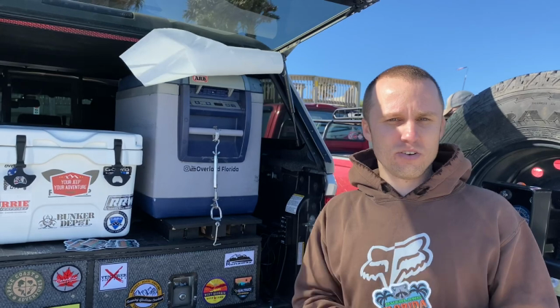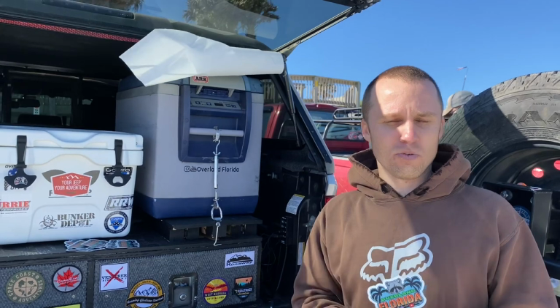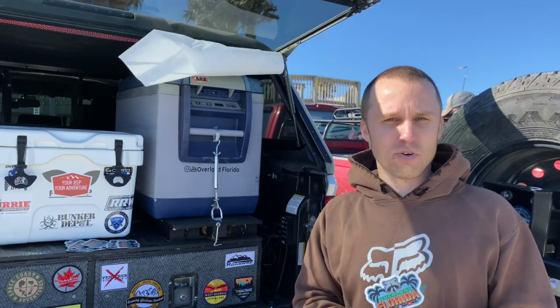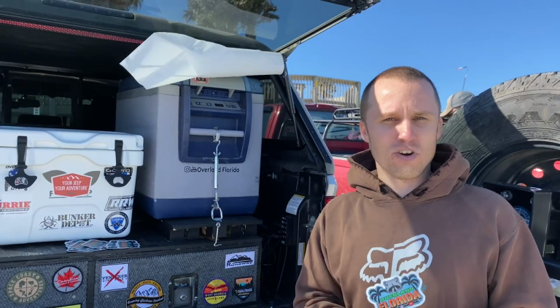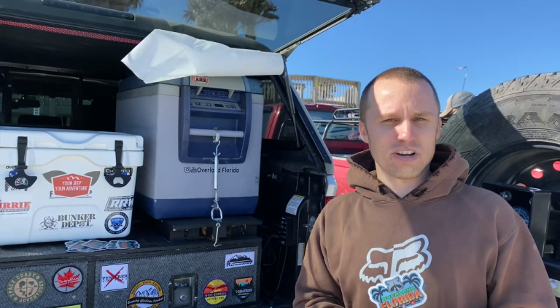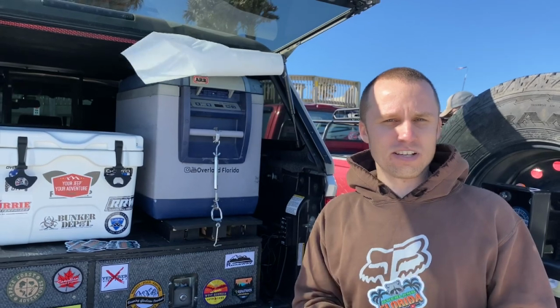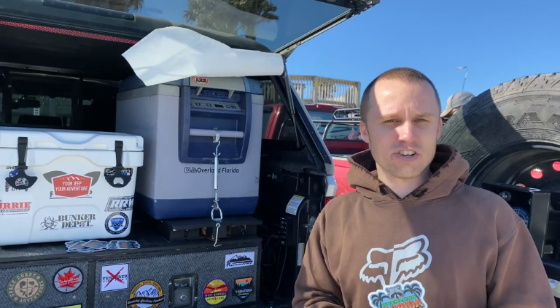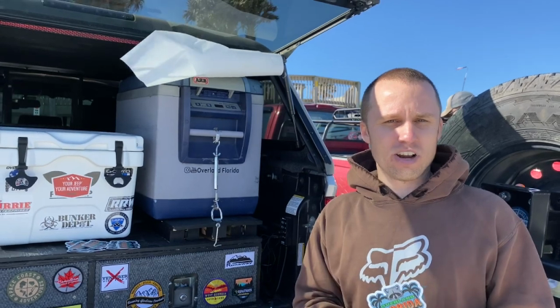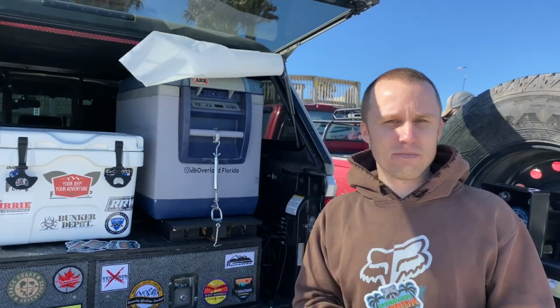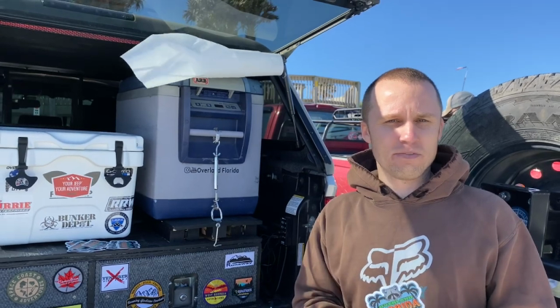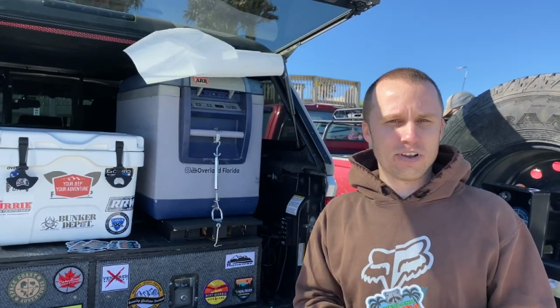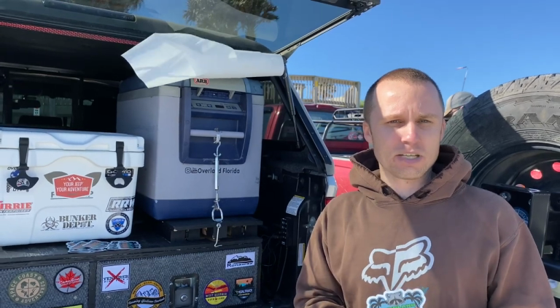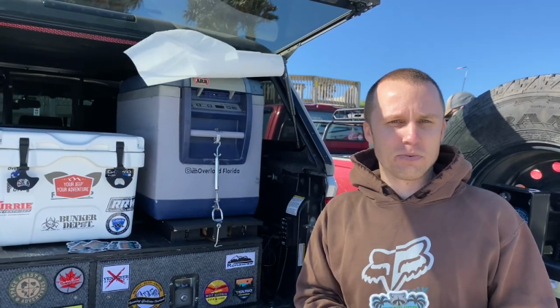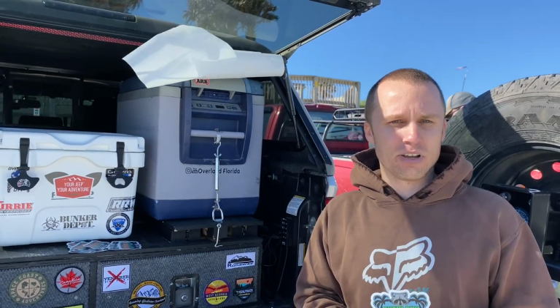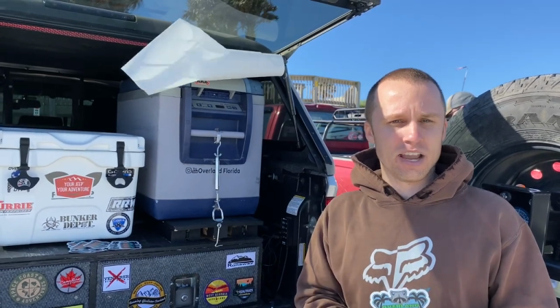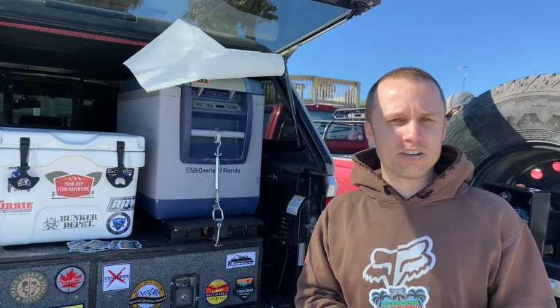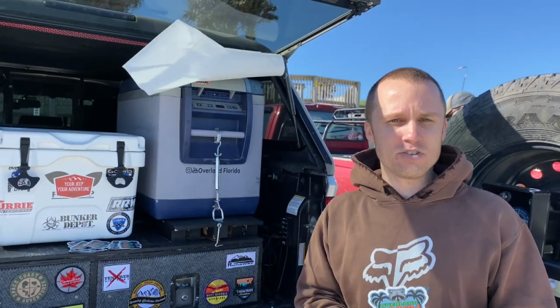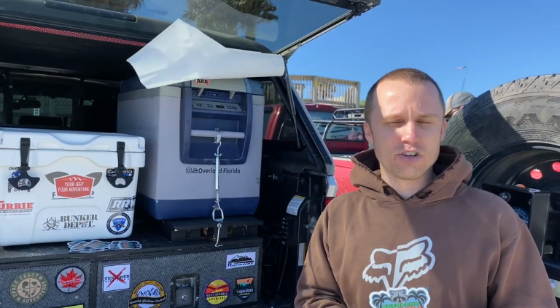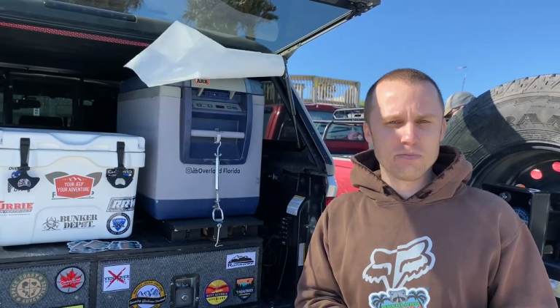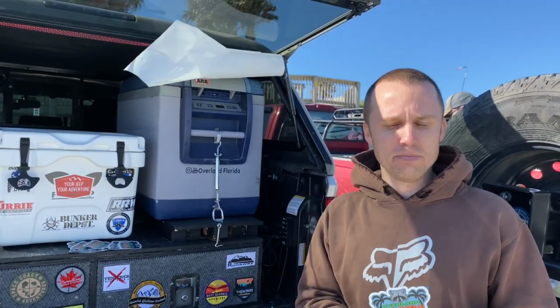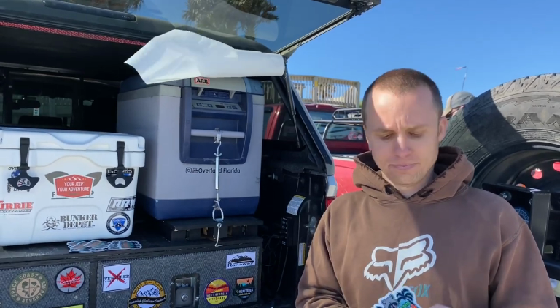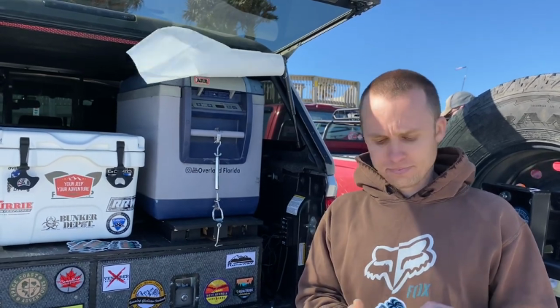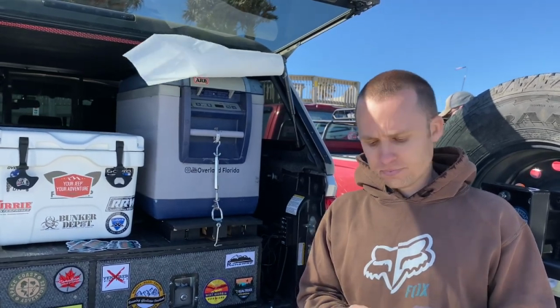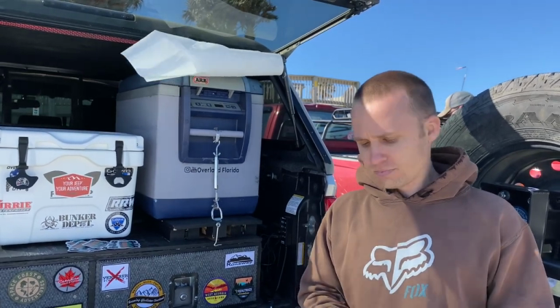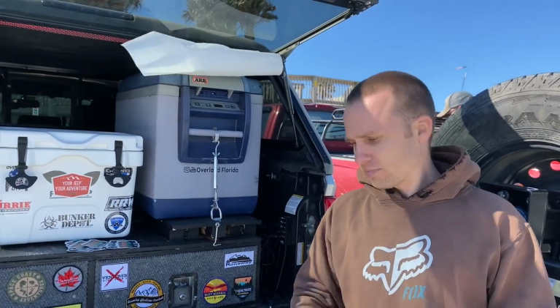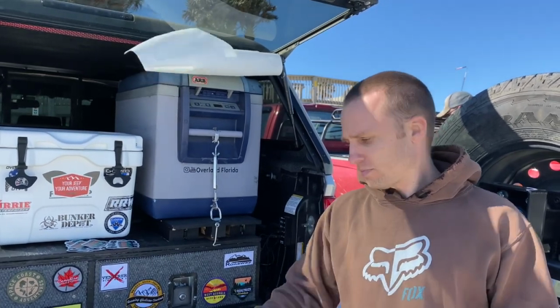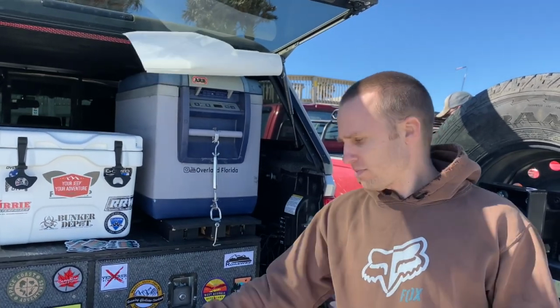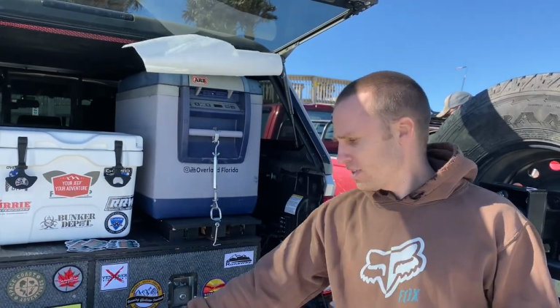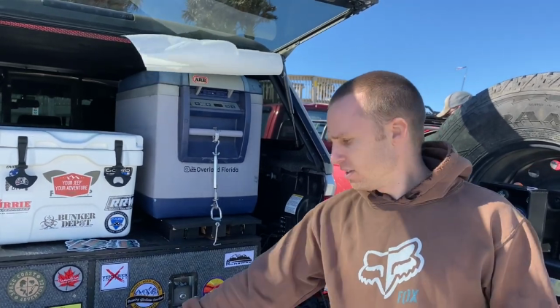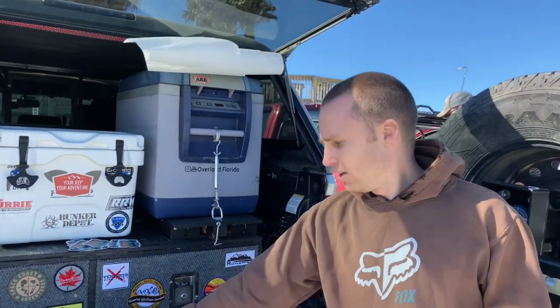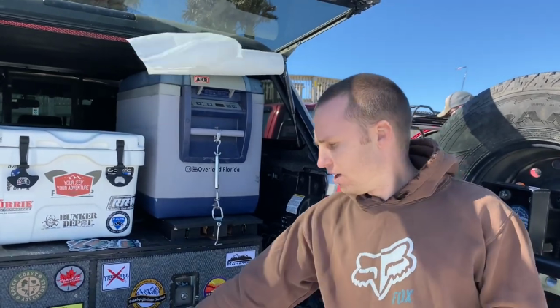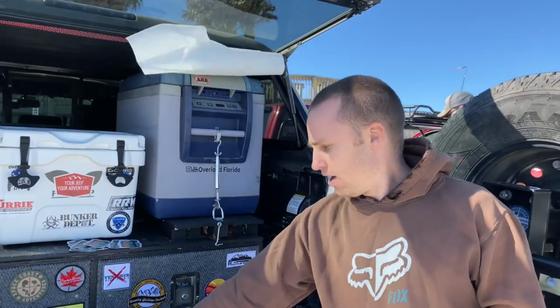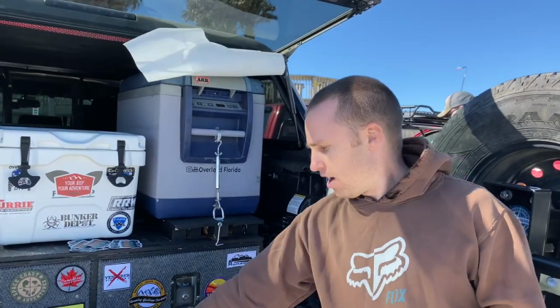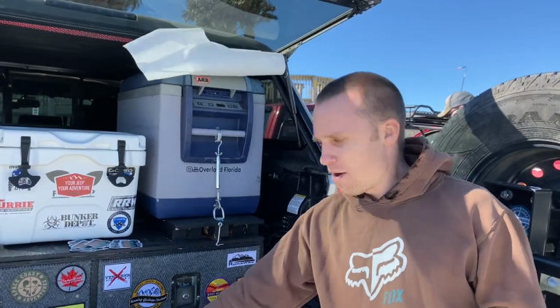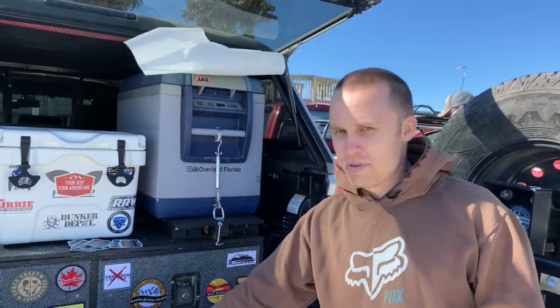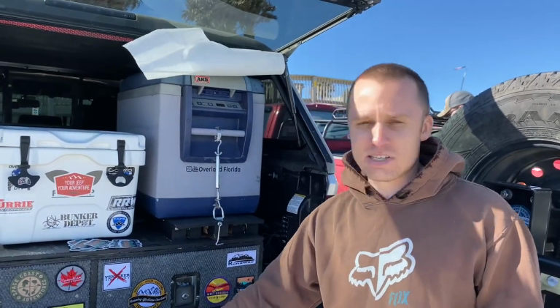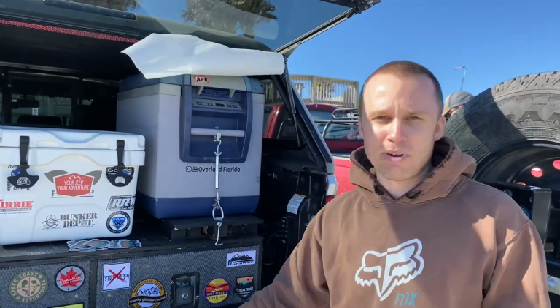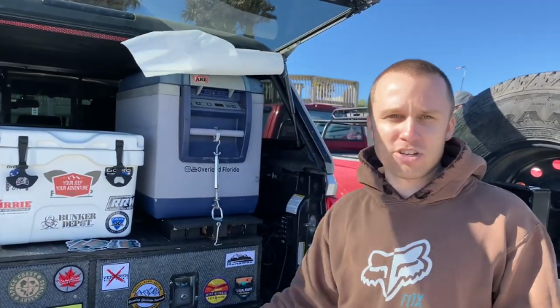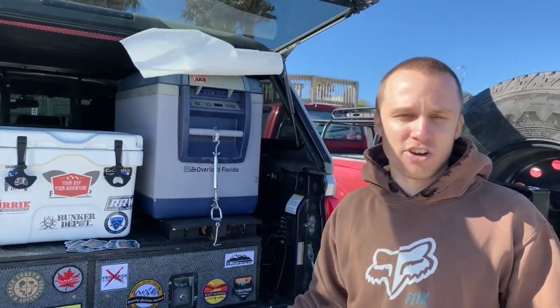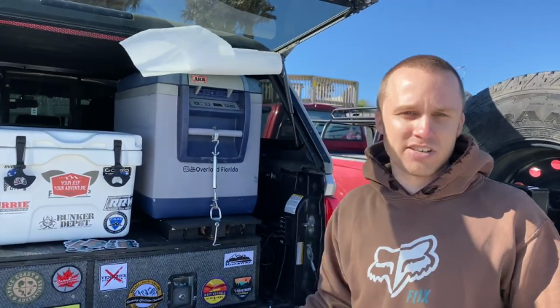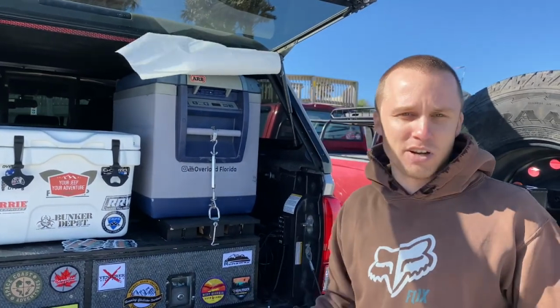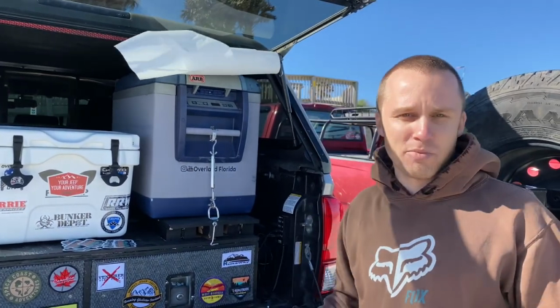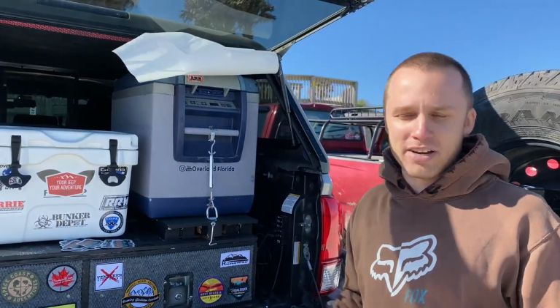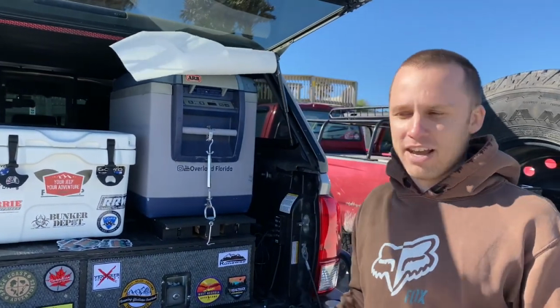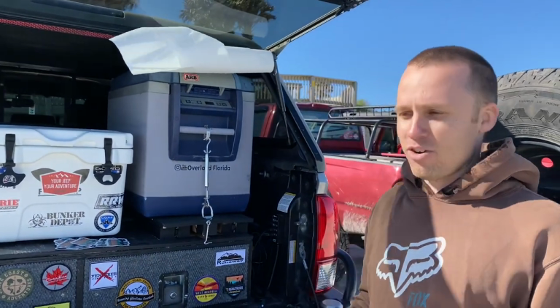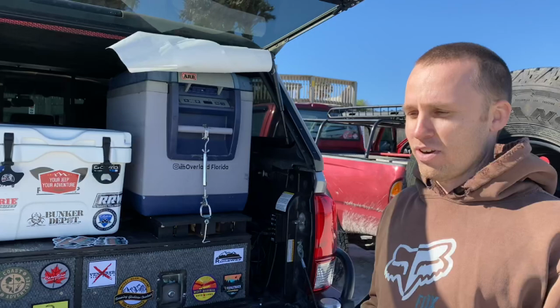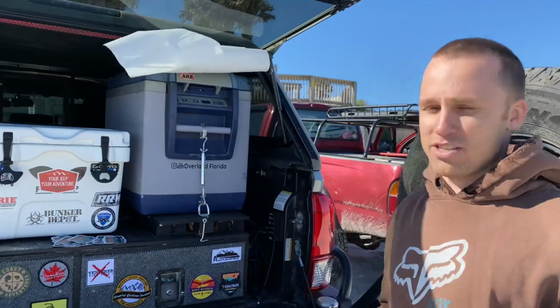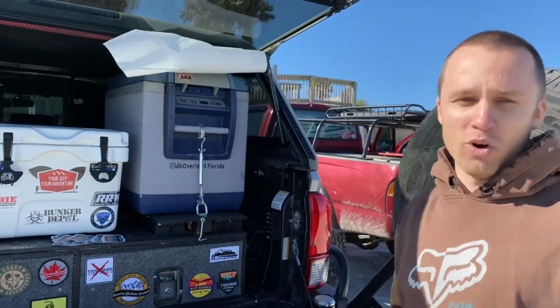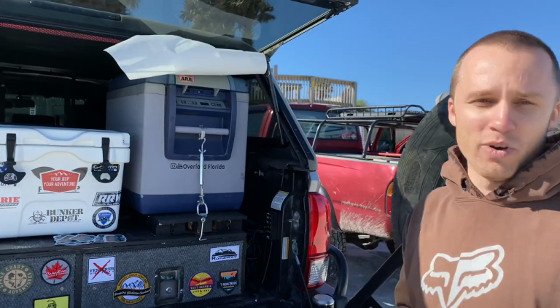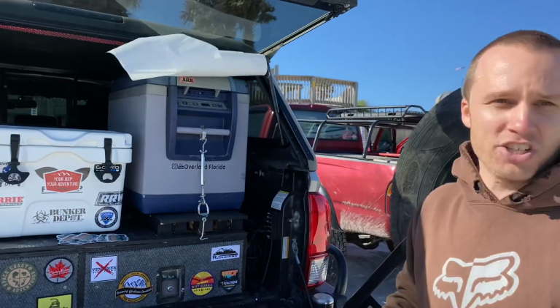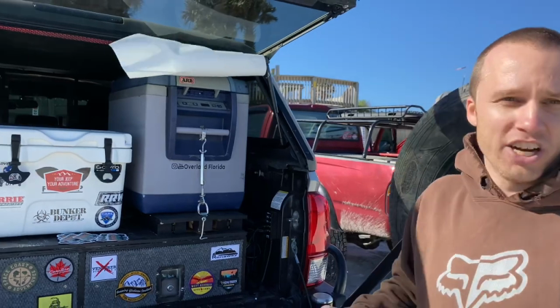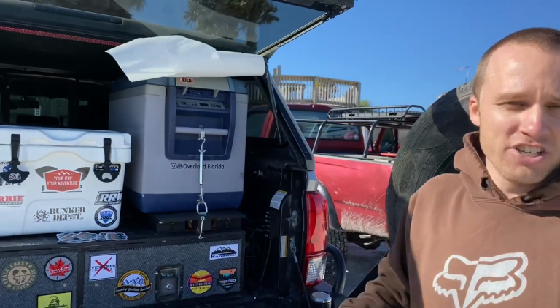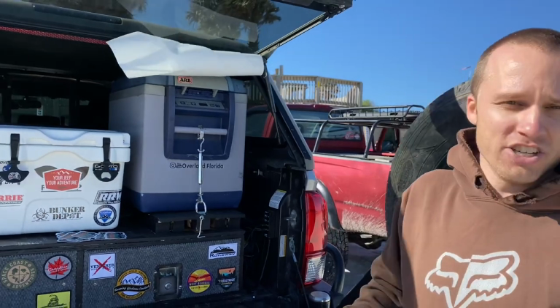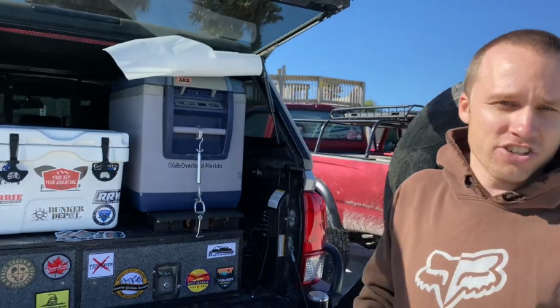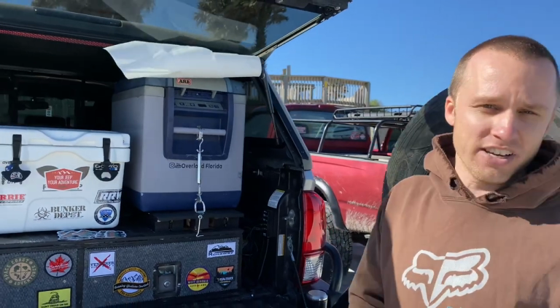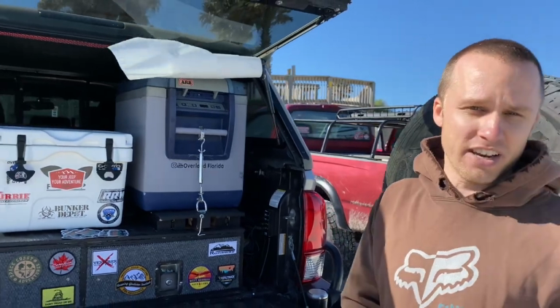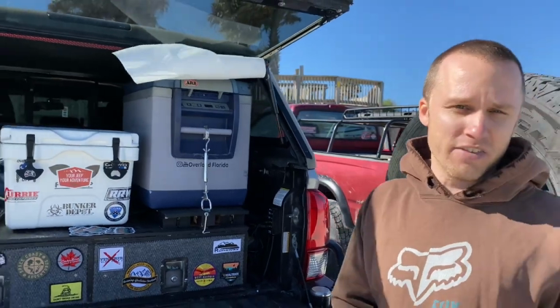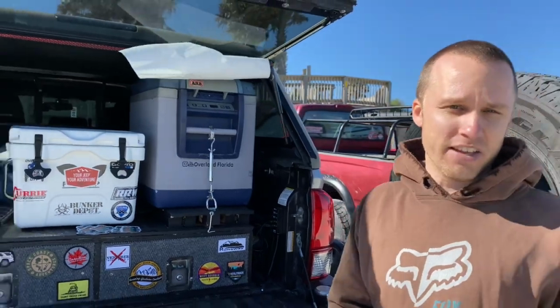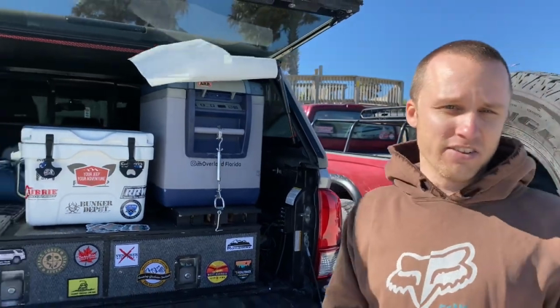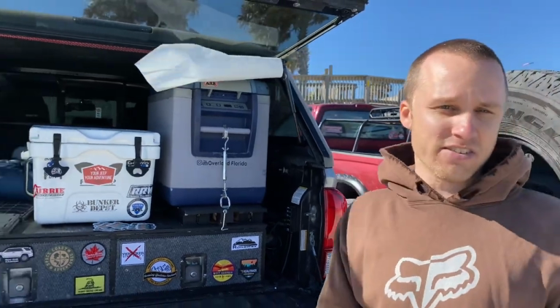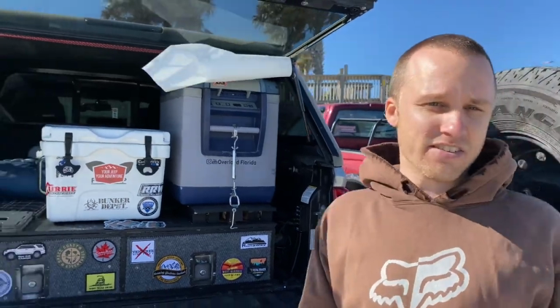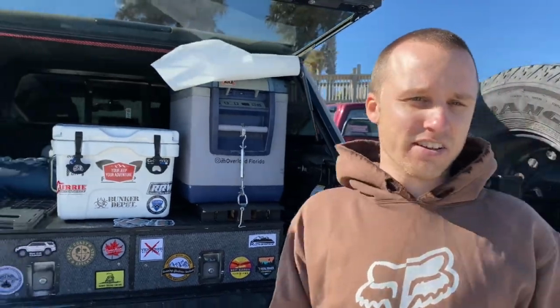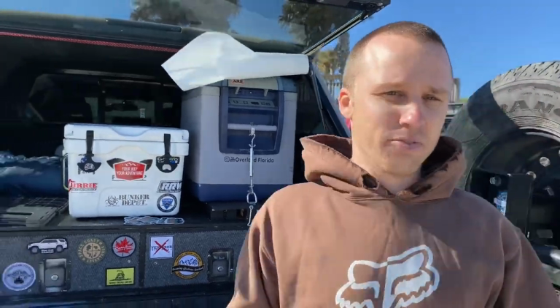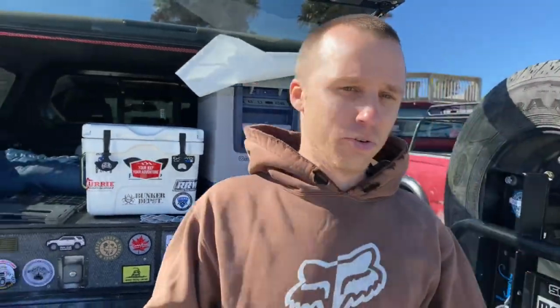We're on Instagram, Facebook, and YouTube. This is my truck setup right now. It's always changing, just like everything else in the state of Florida.